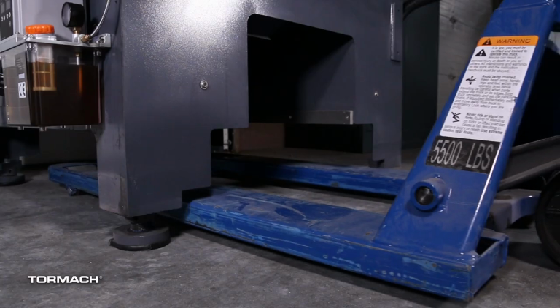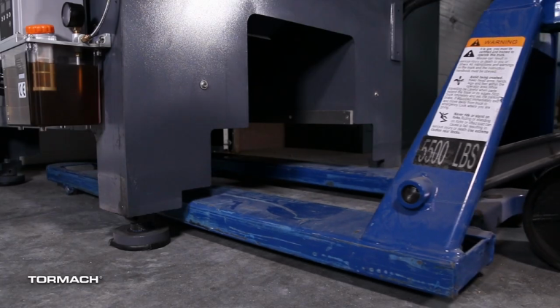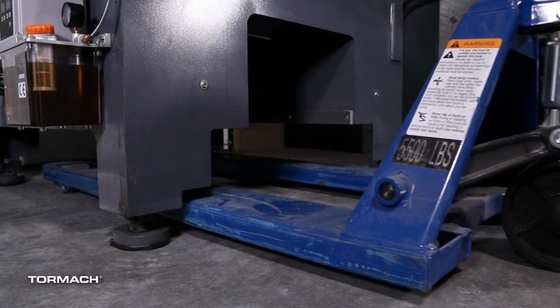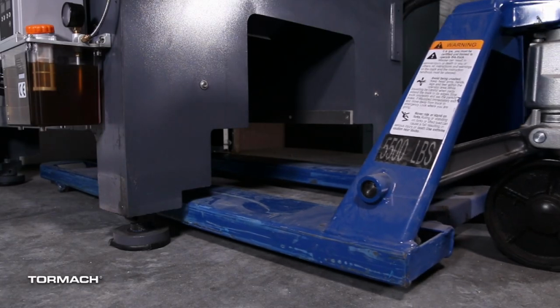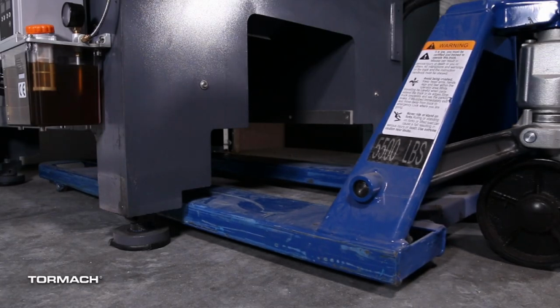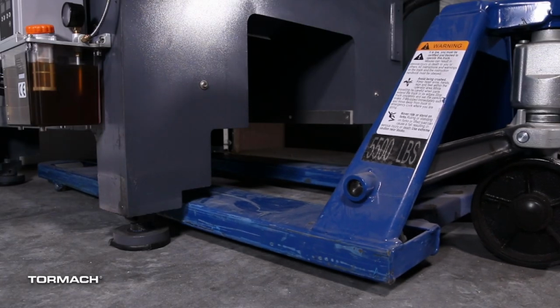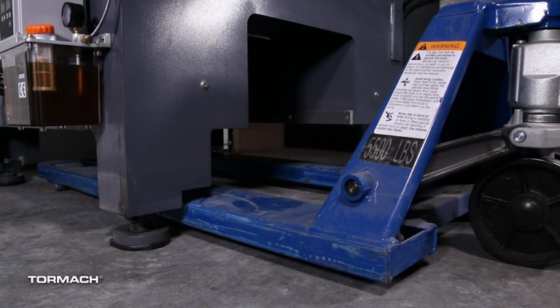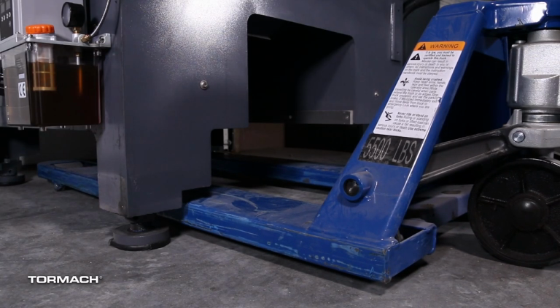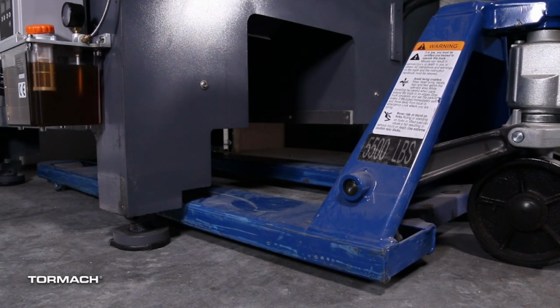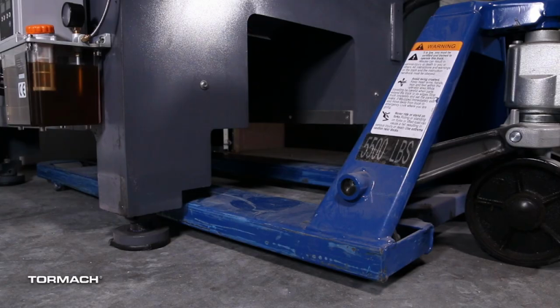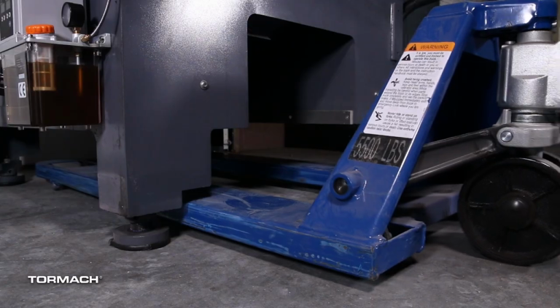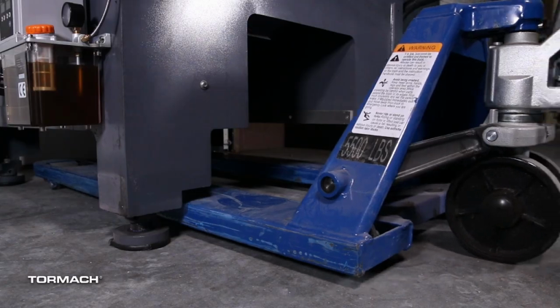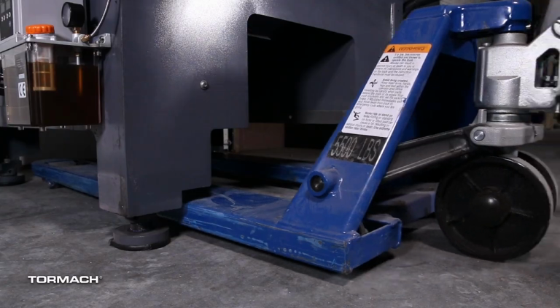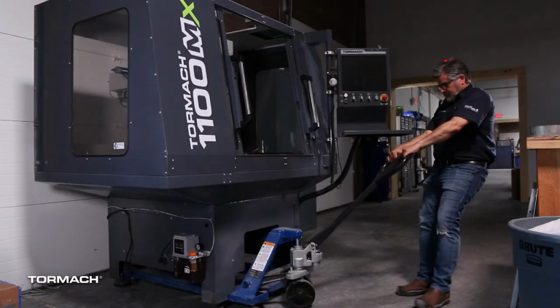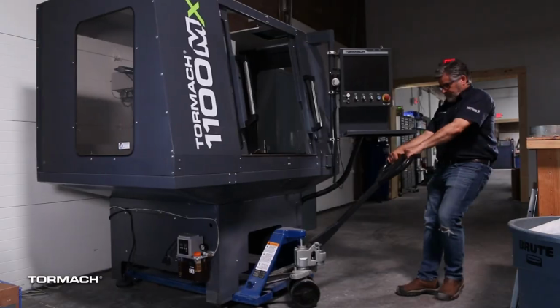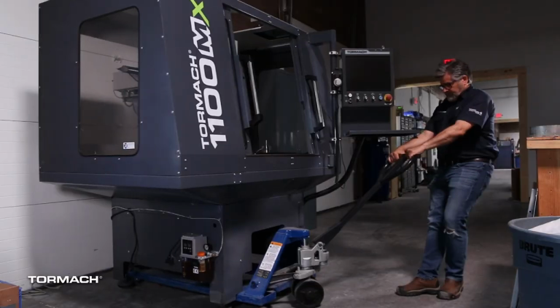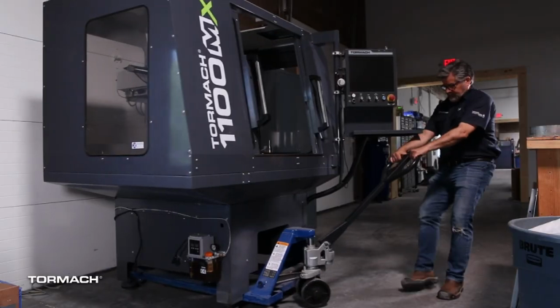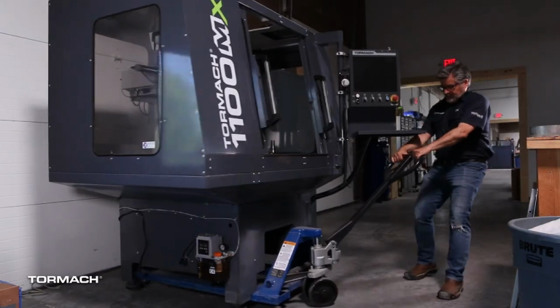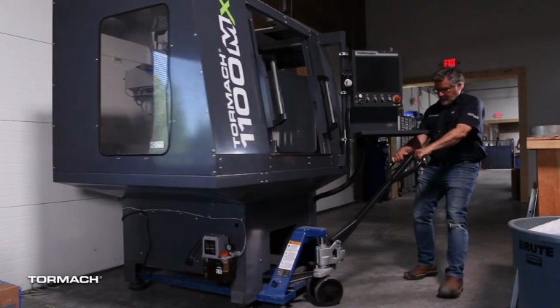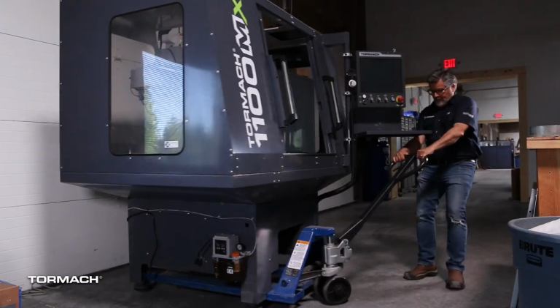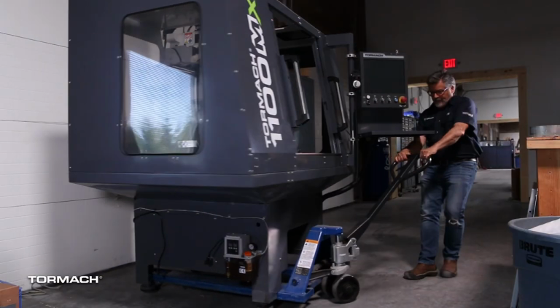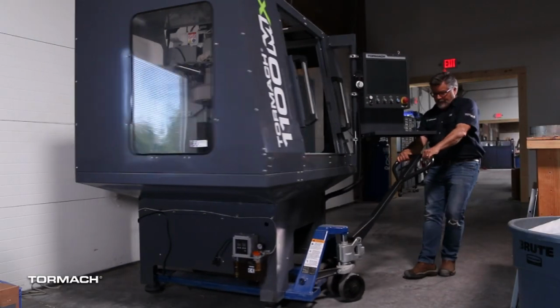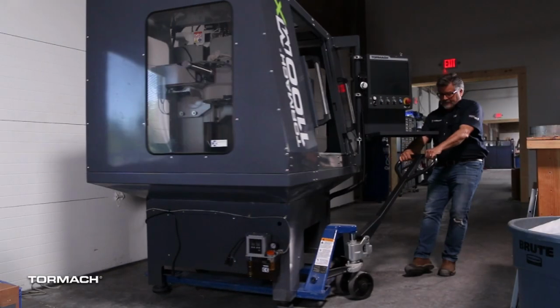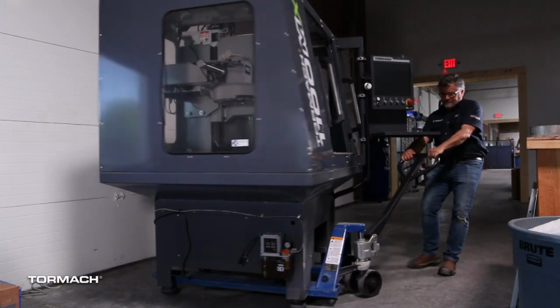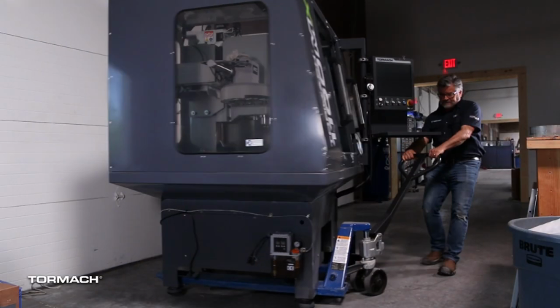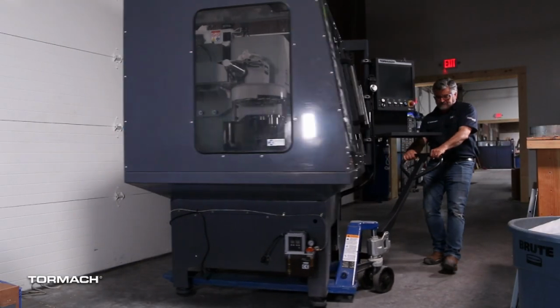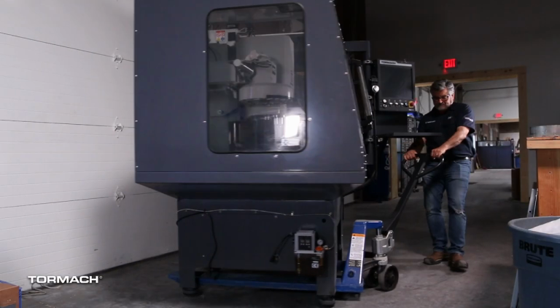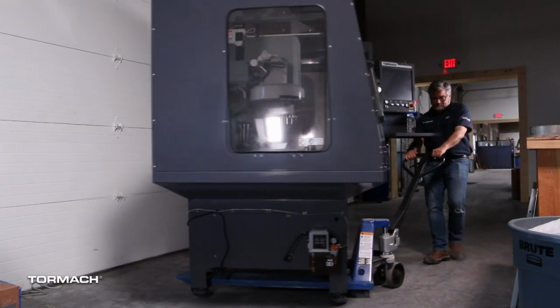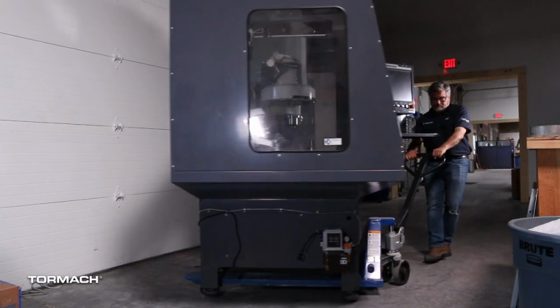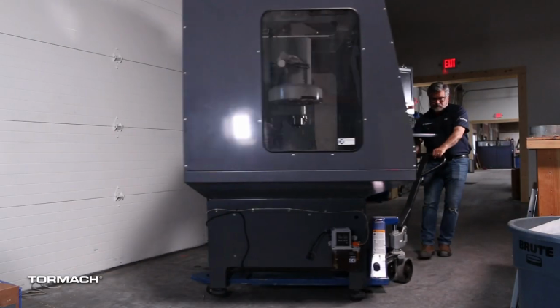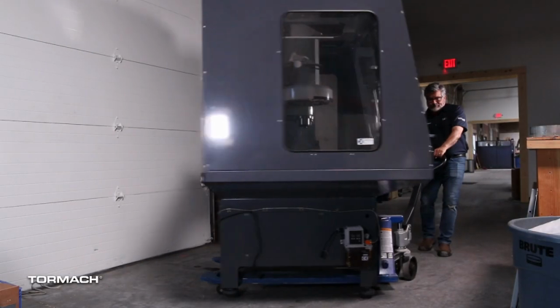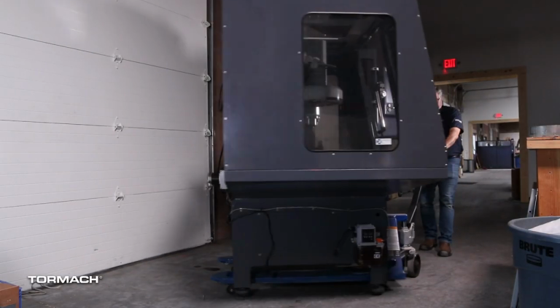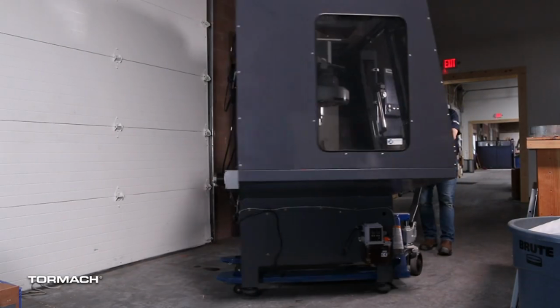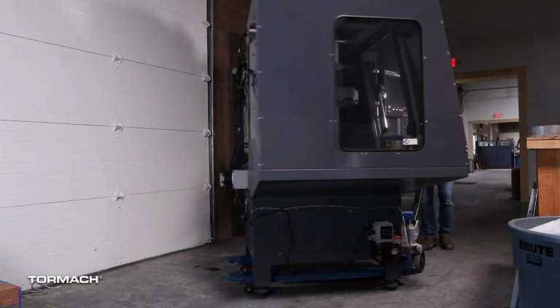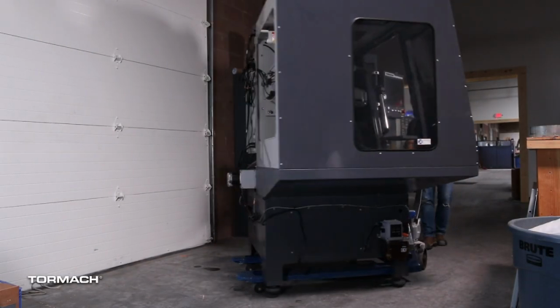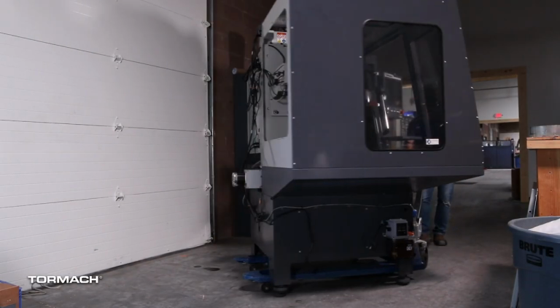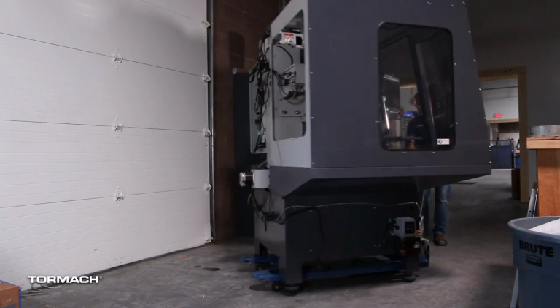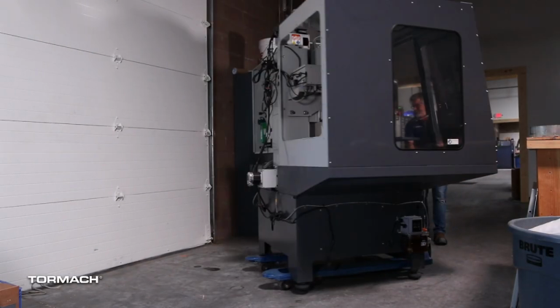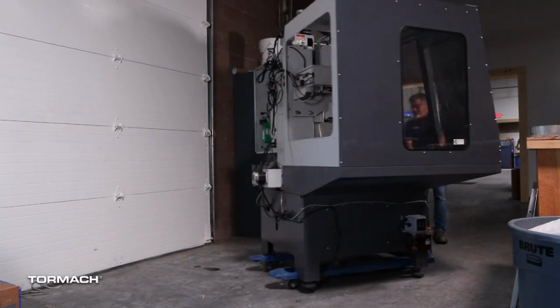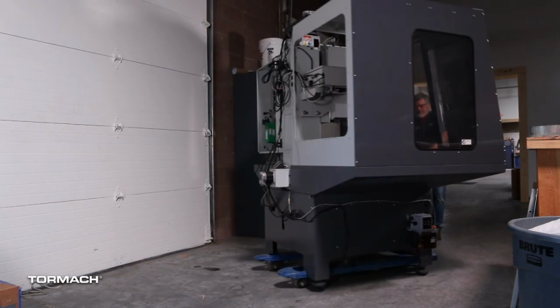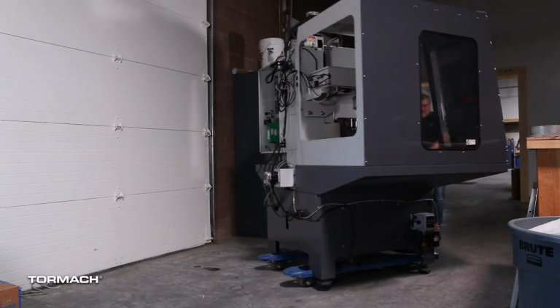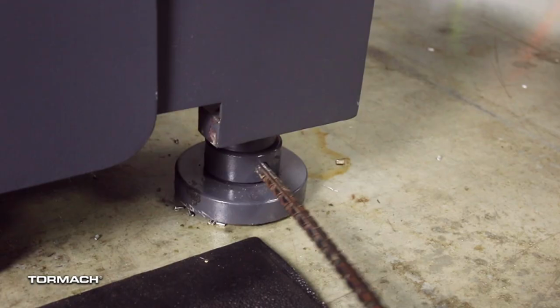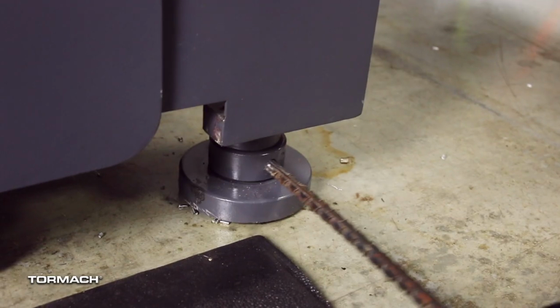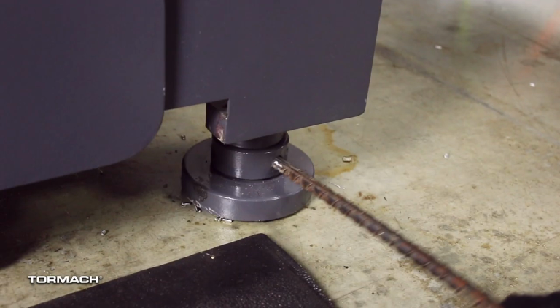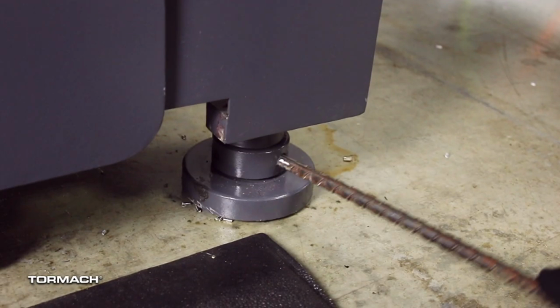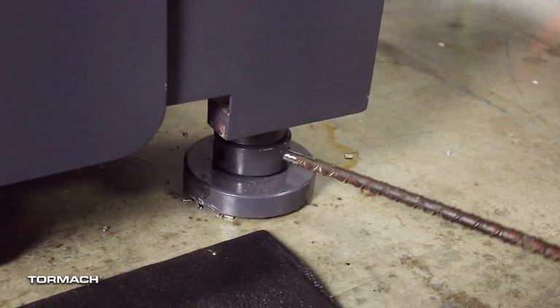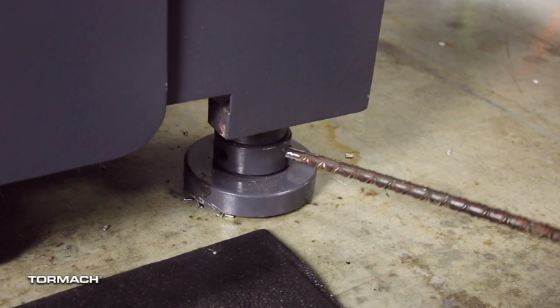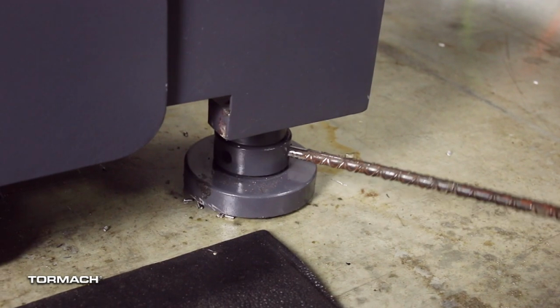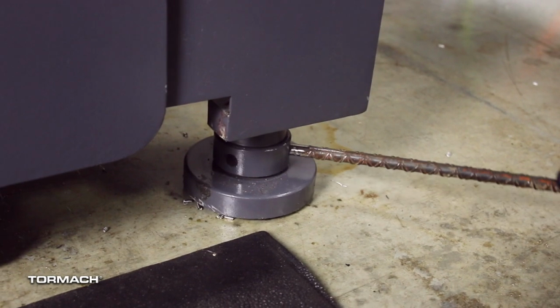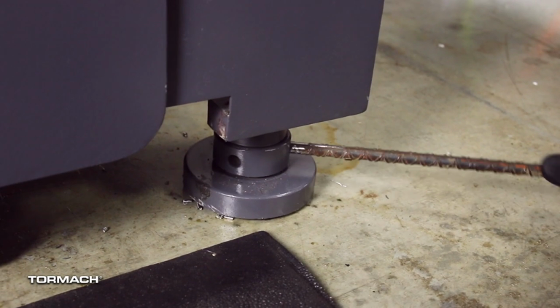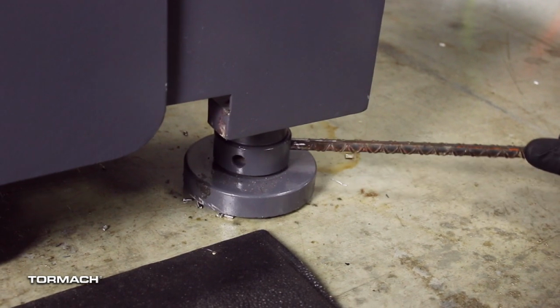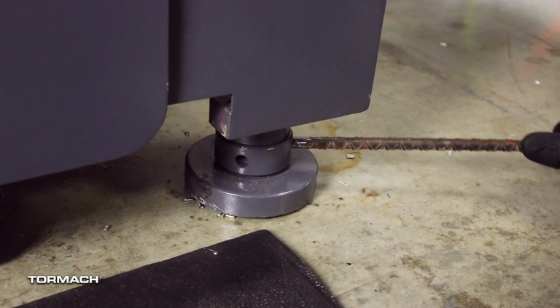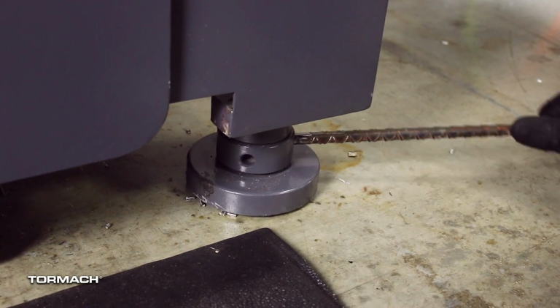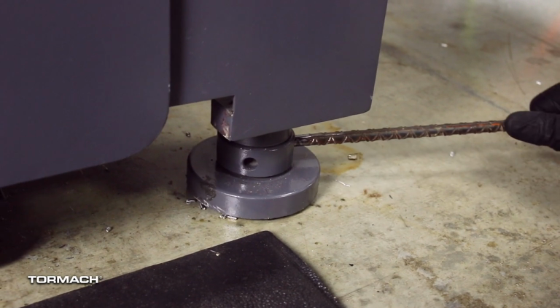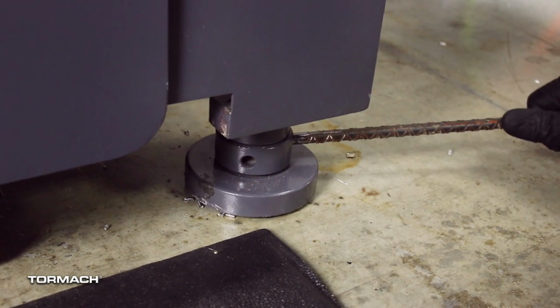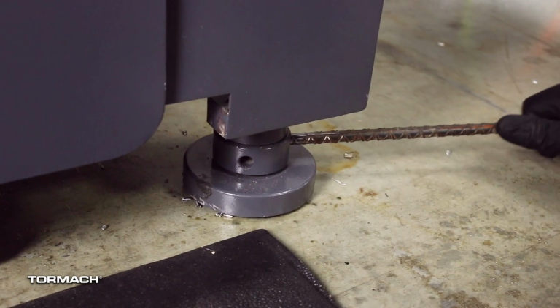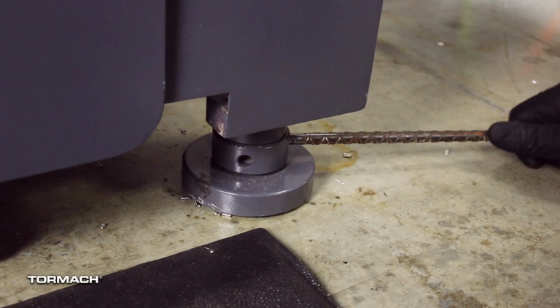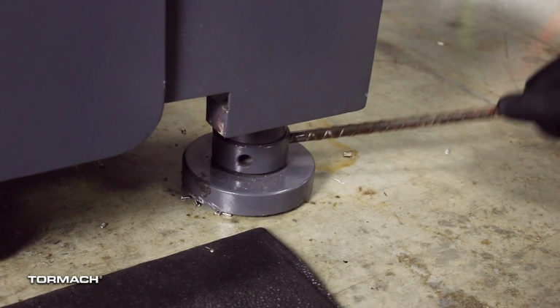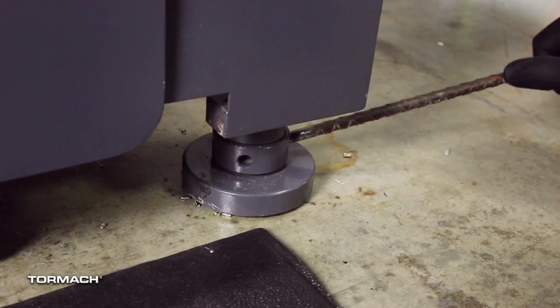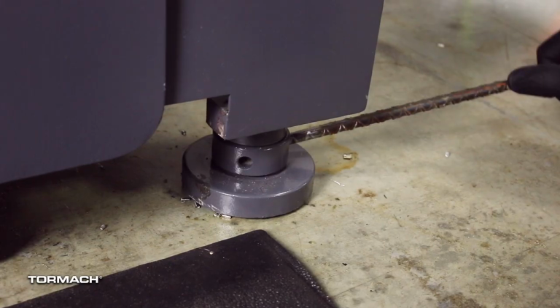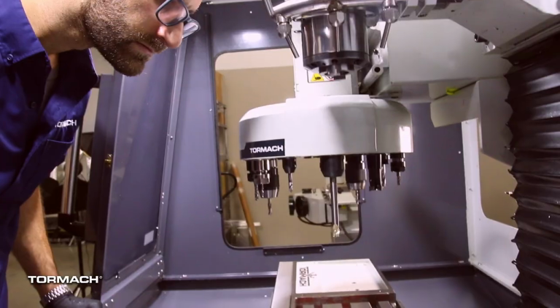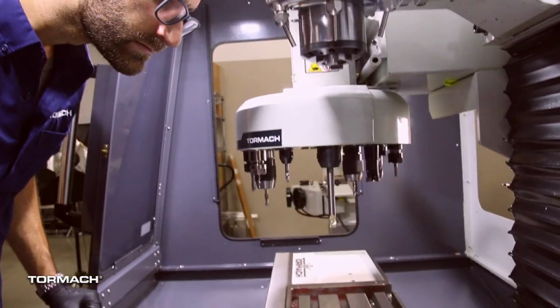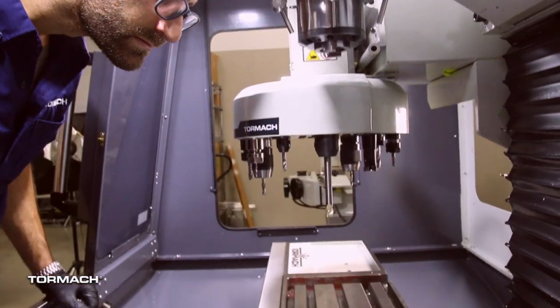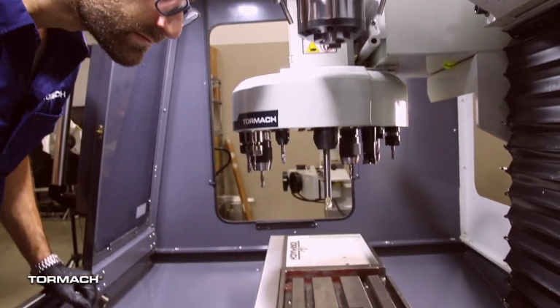You can also use a pallet jack underneath the stand to move your Tormach to different locations, and the feet can be adjusted to level out your machine.